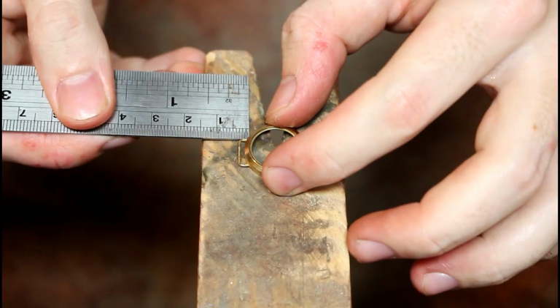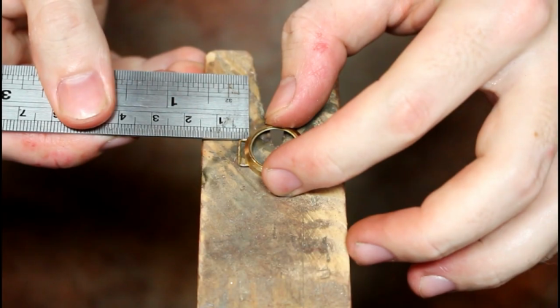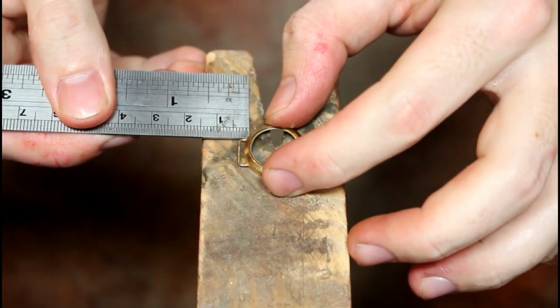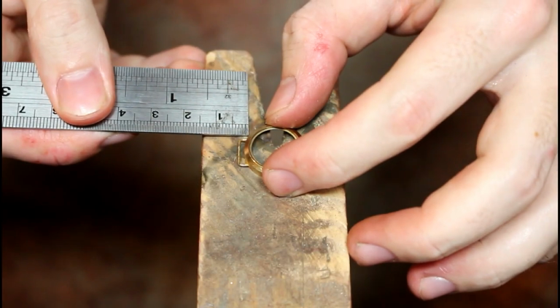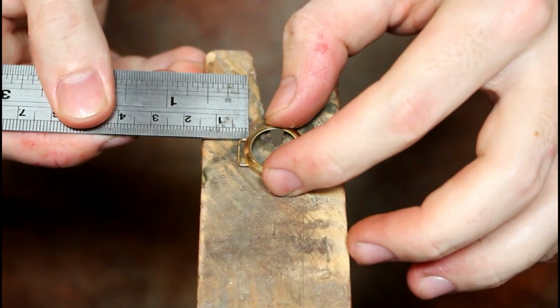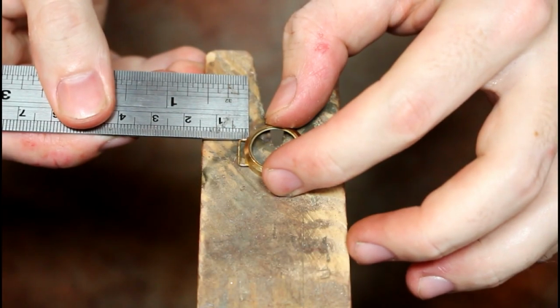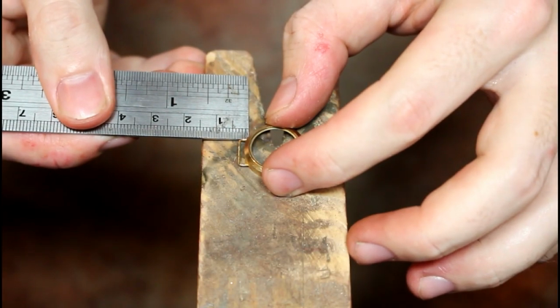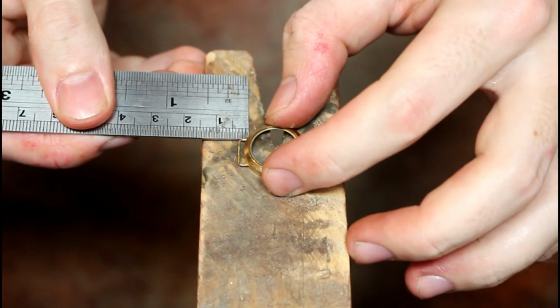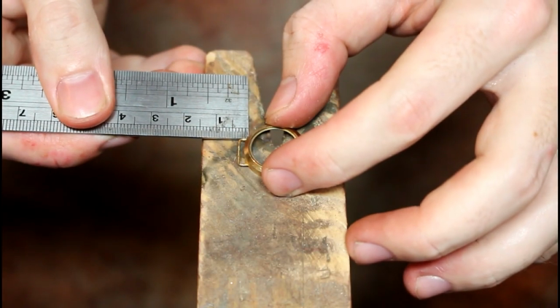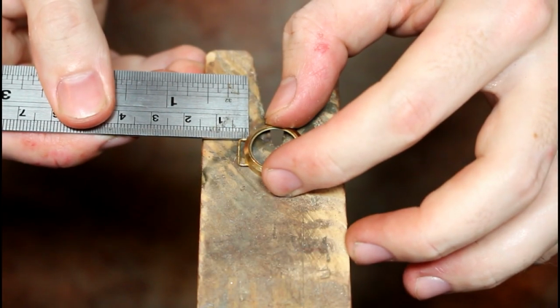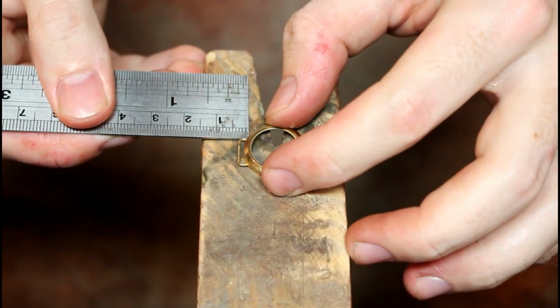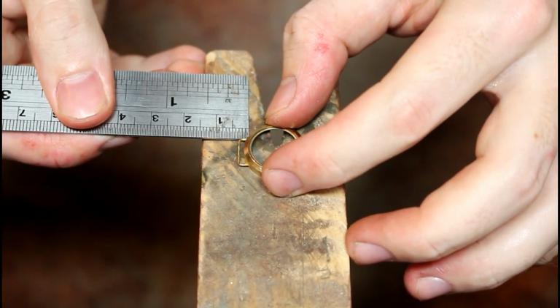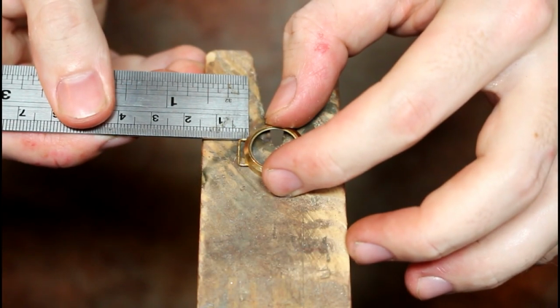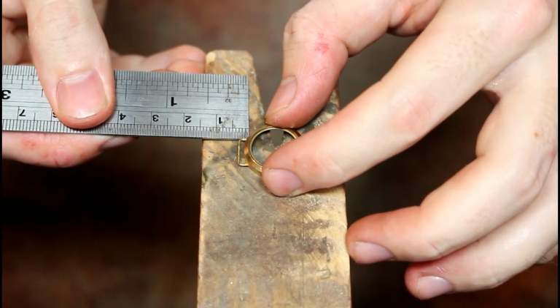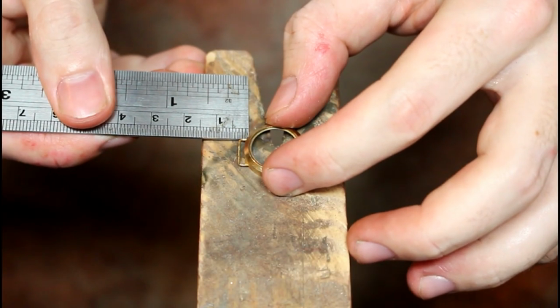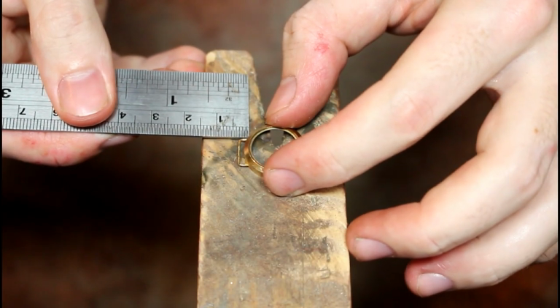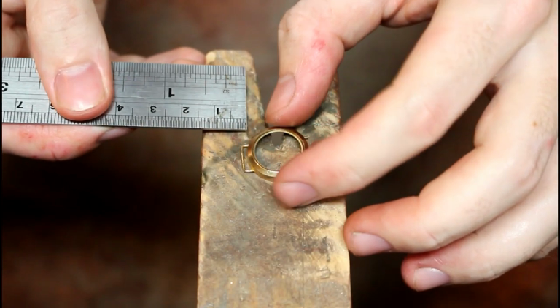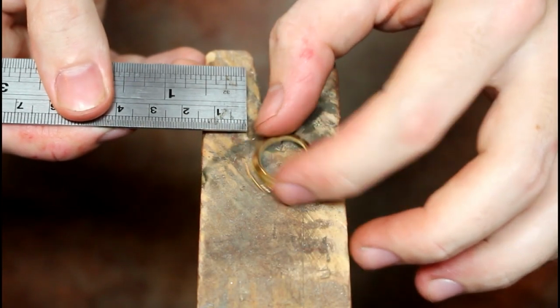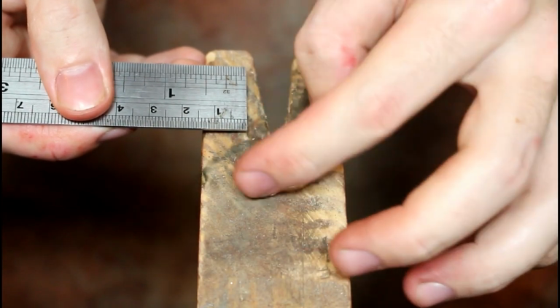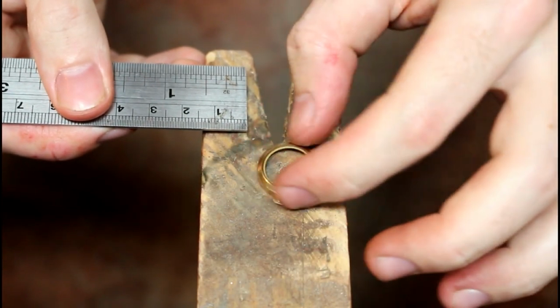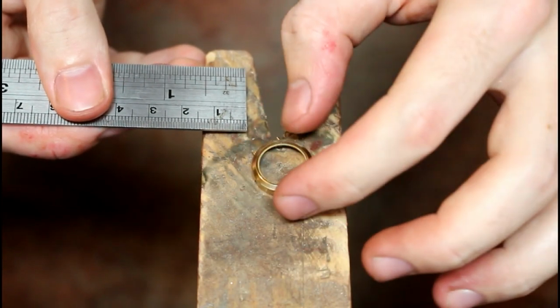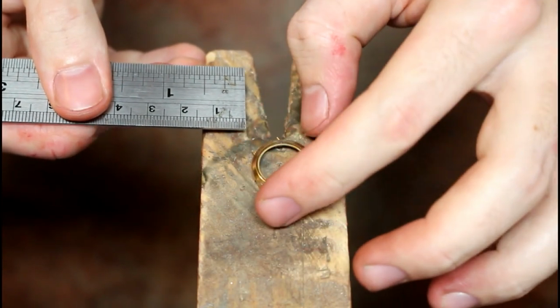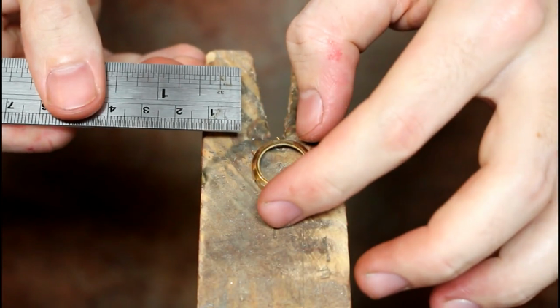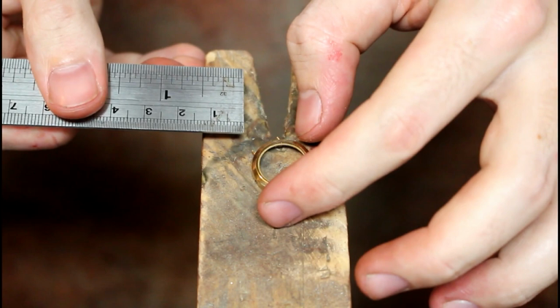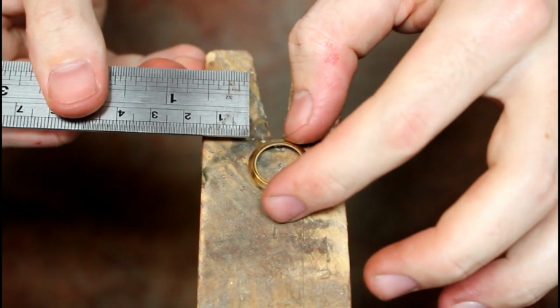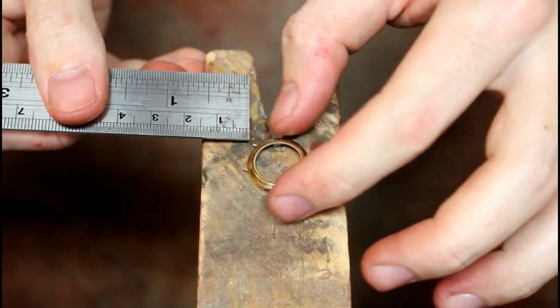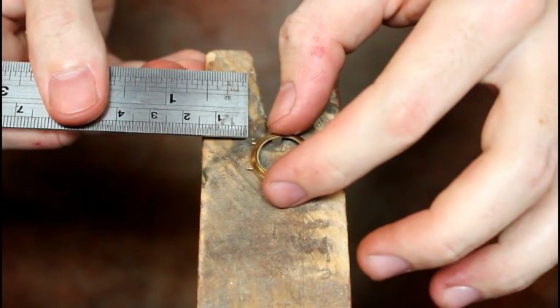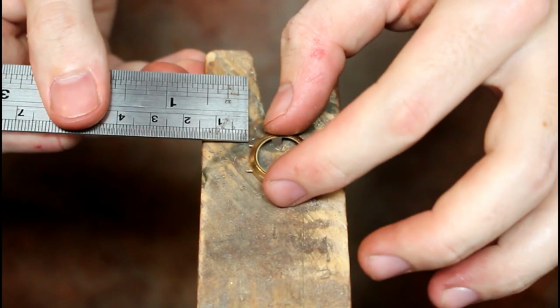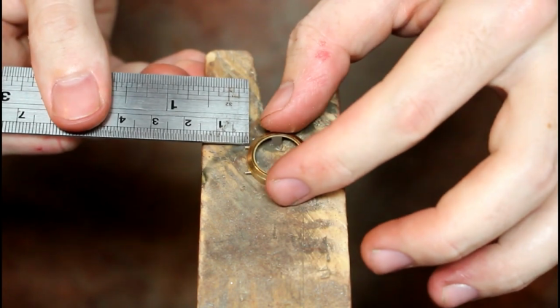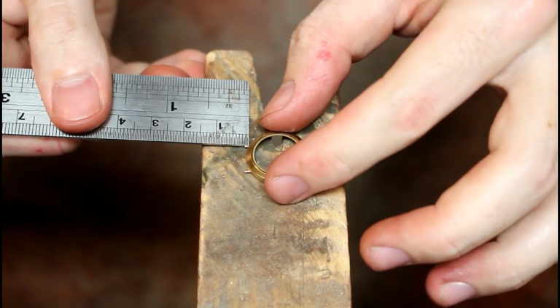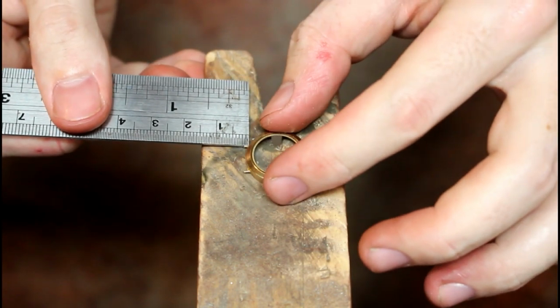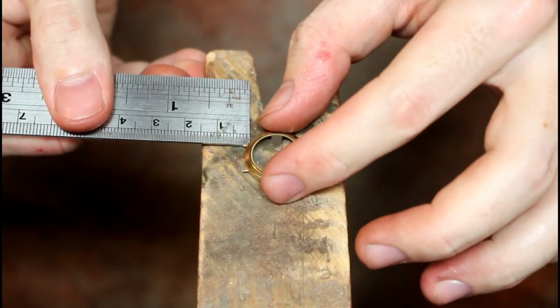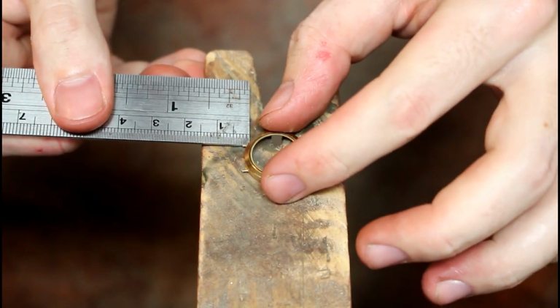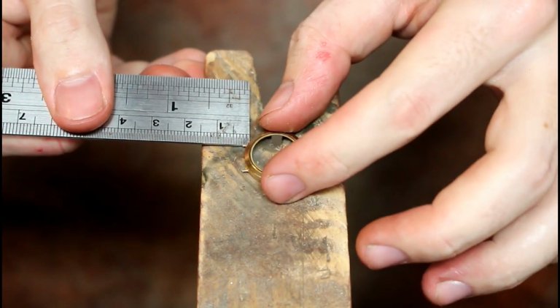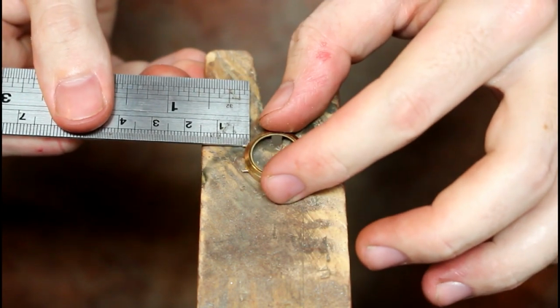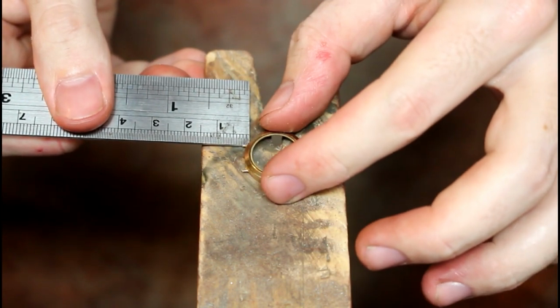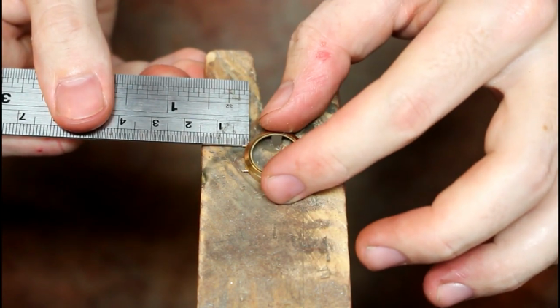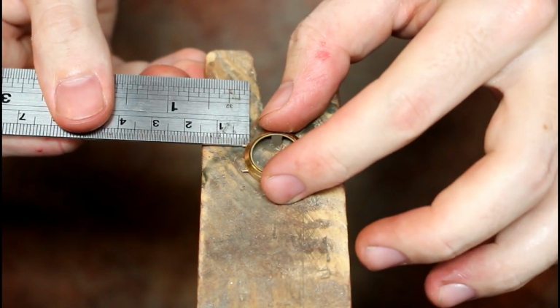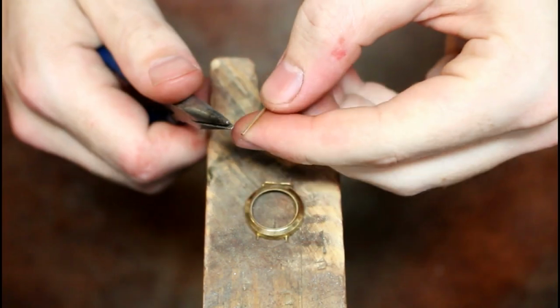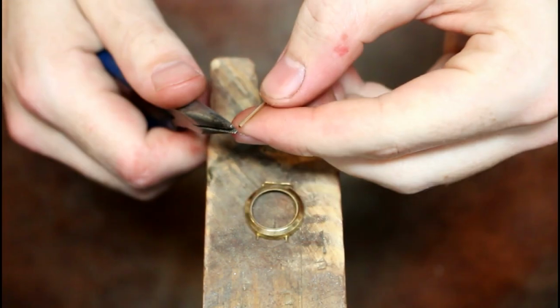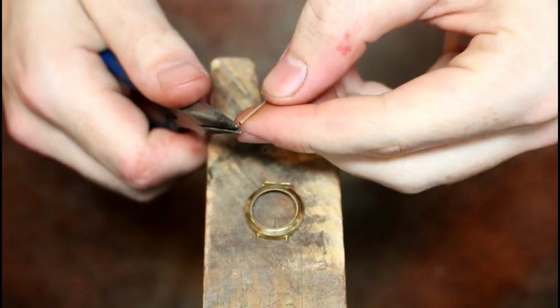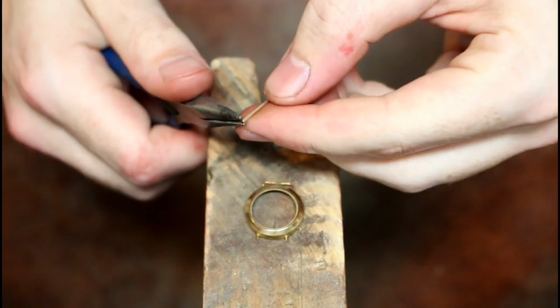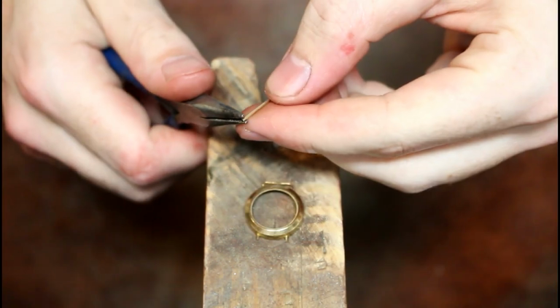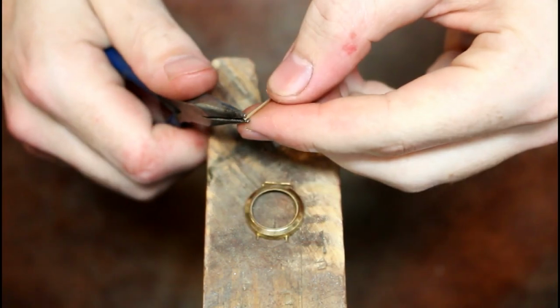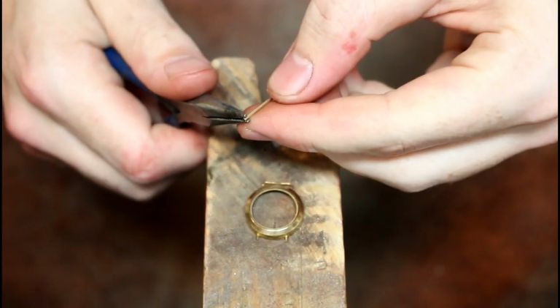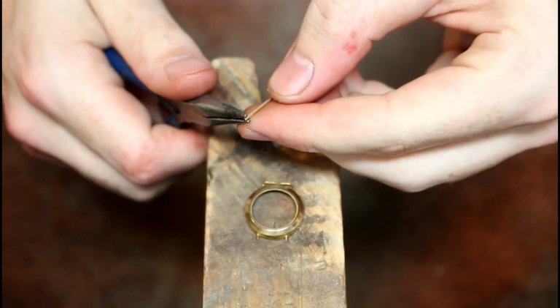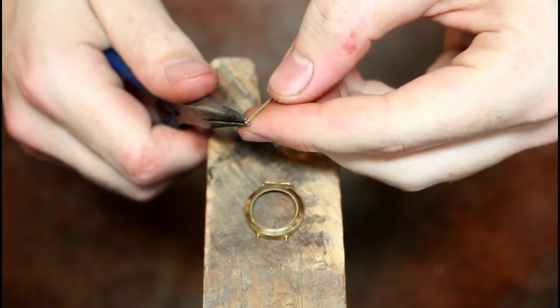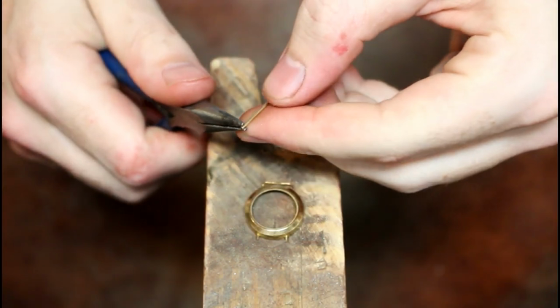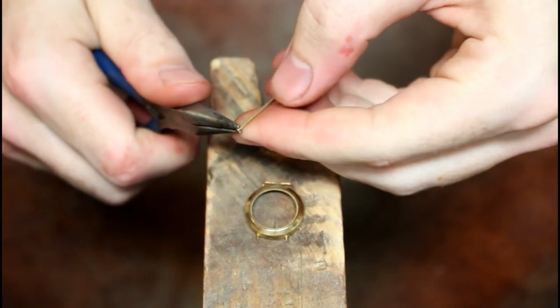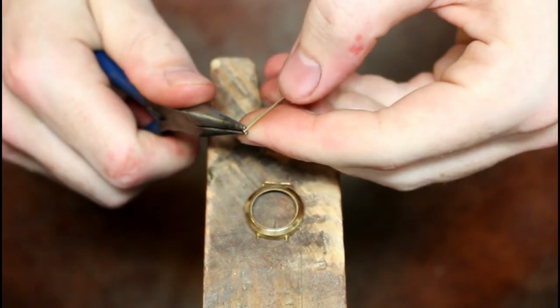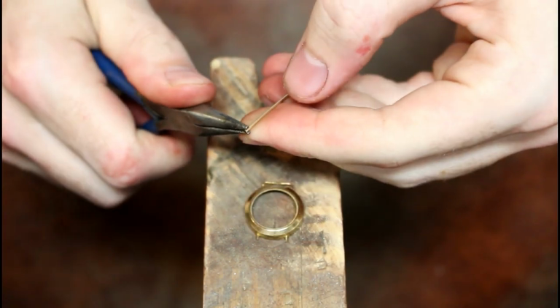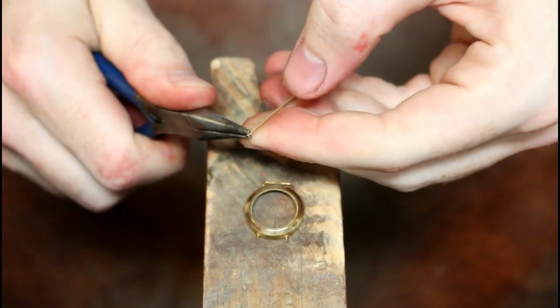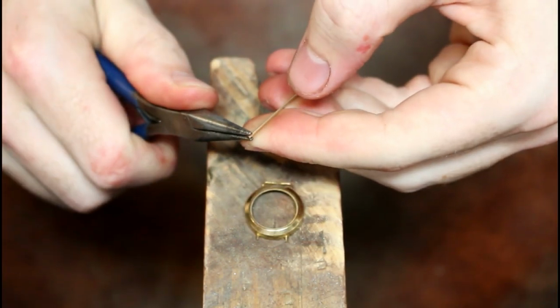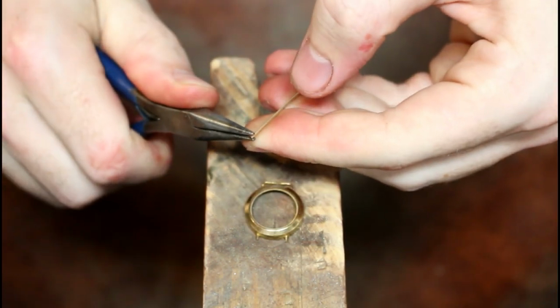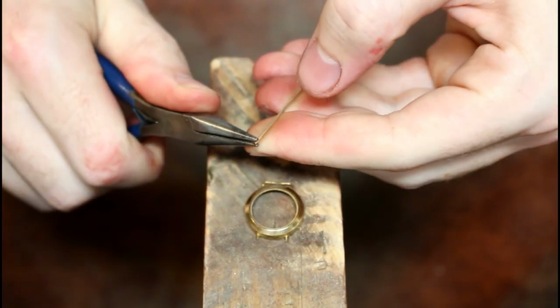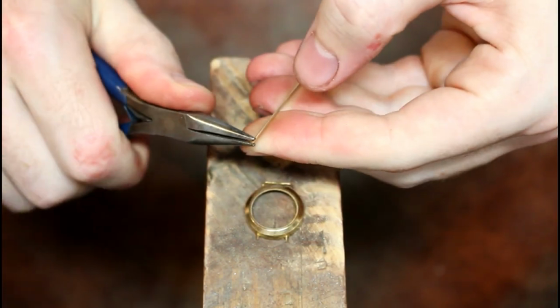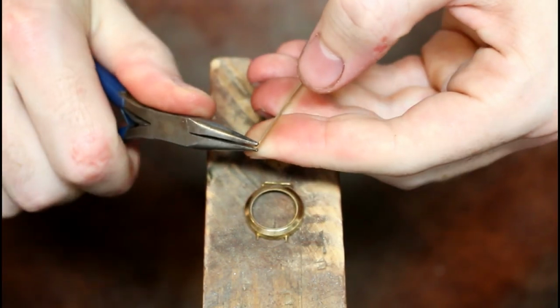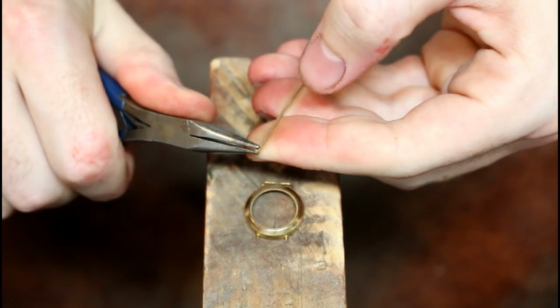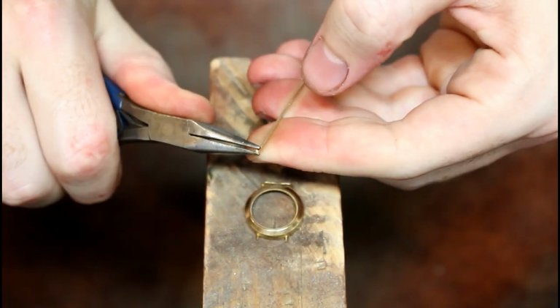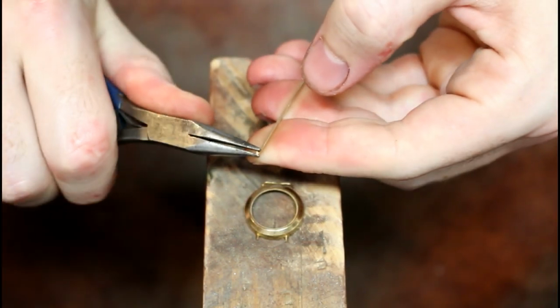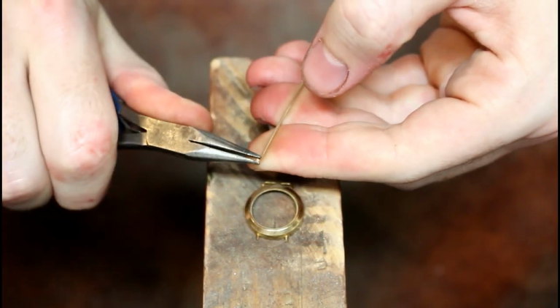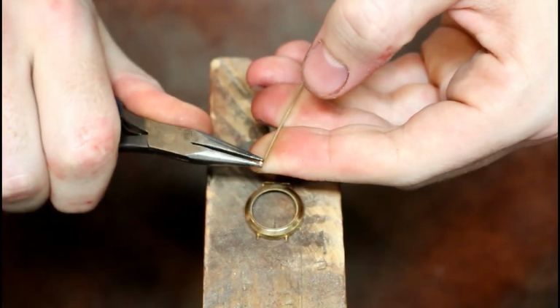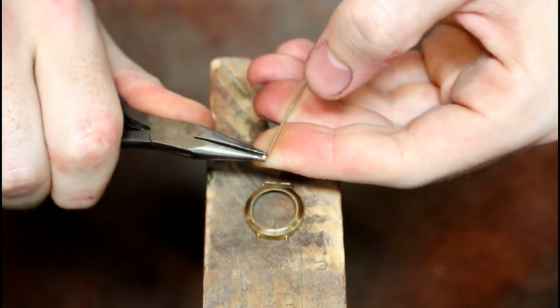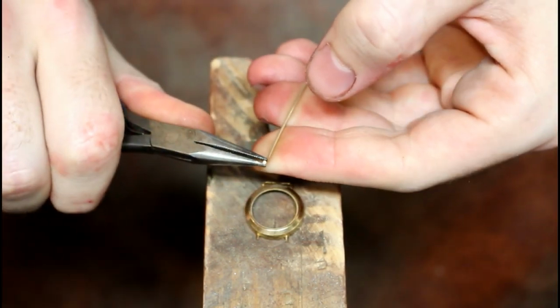Once the case and wire are prepped, I measure the required lengths of the links already attached, which are roughly 3mm, and the broken ends are roughly 2mm.